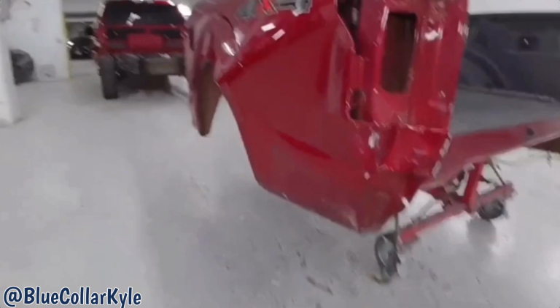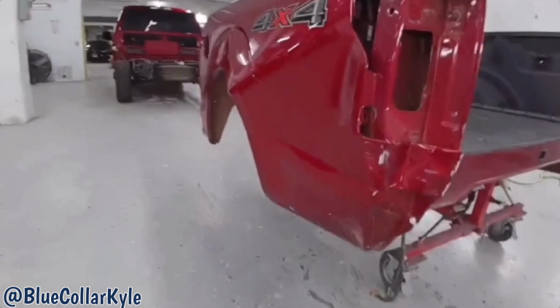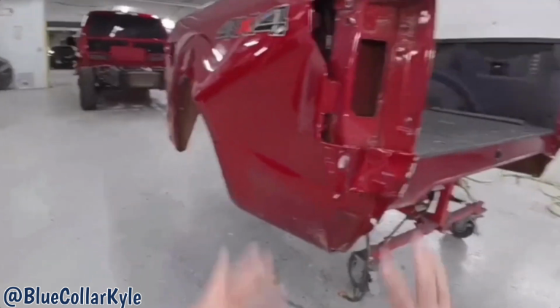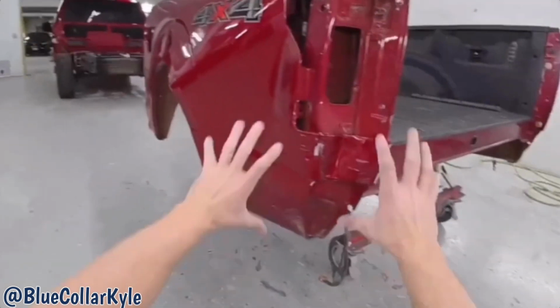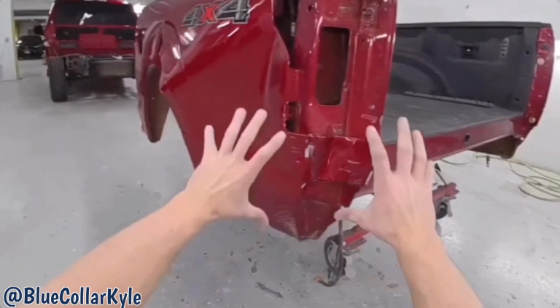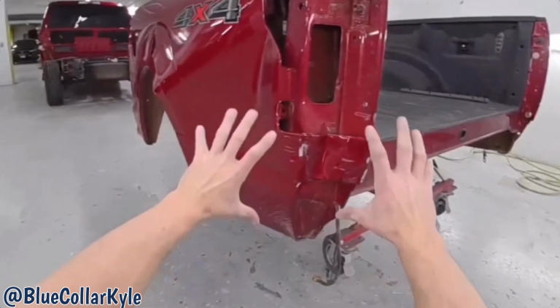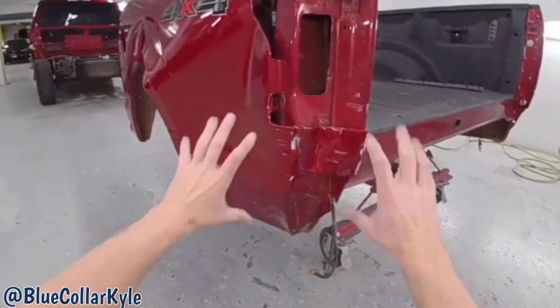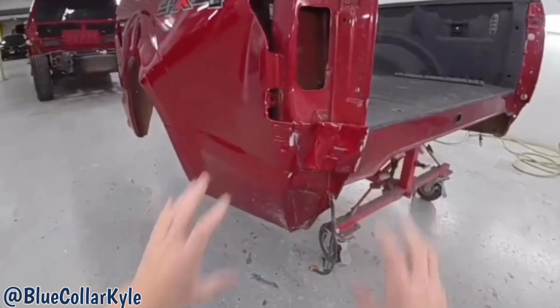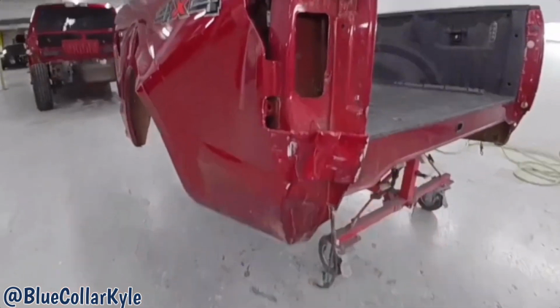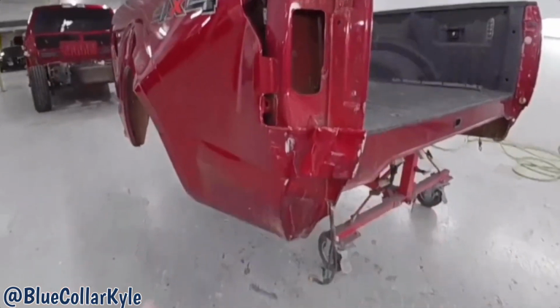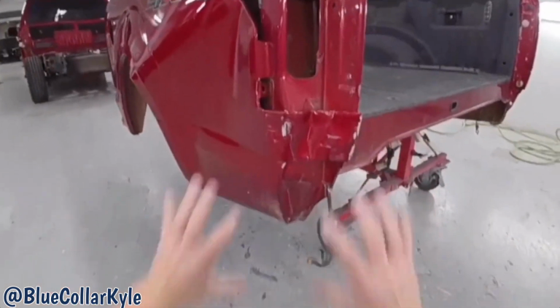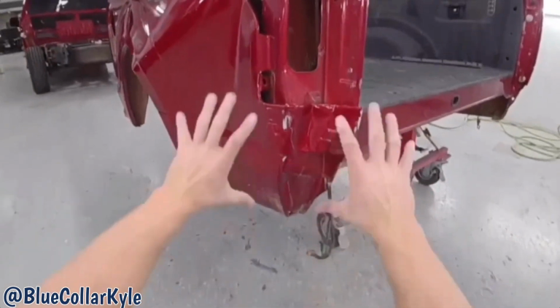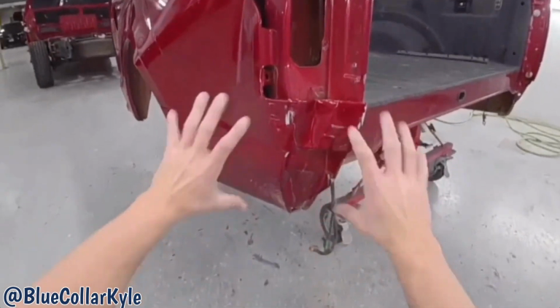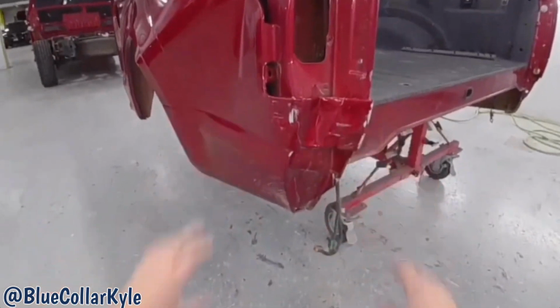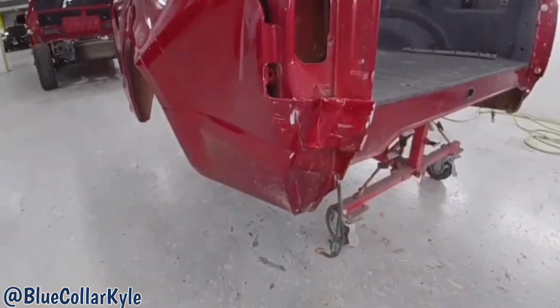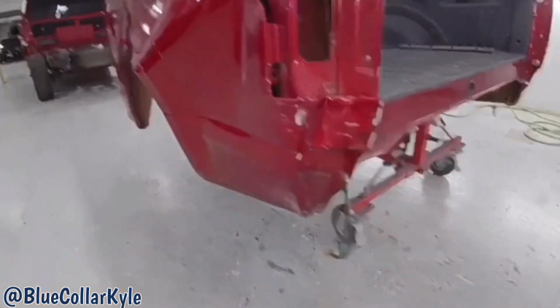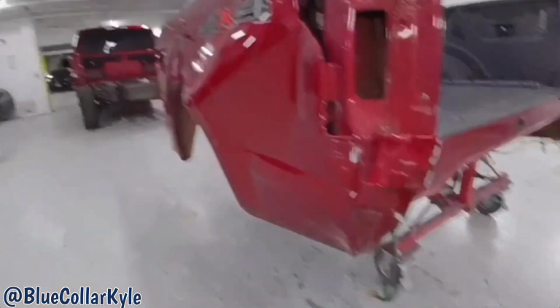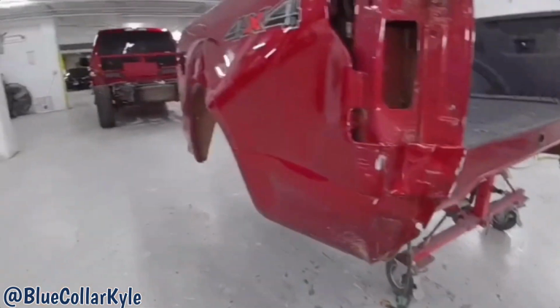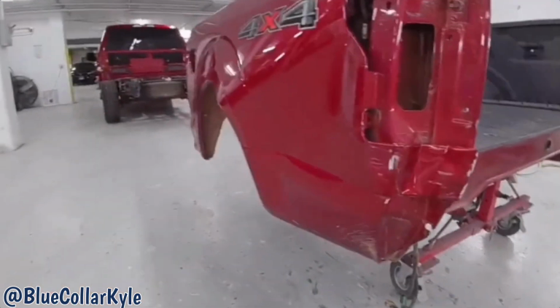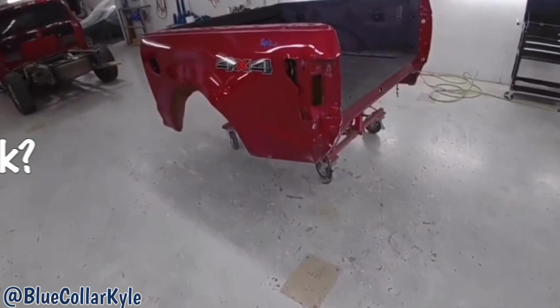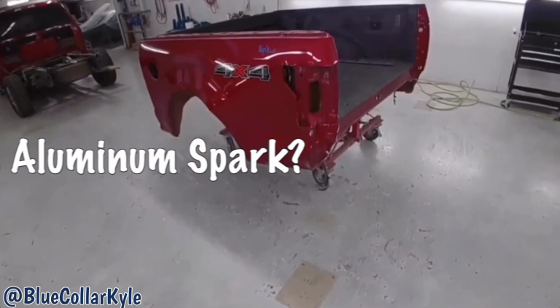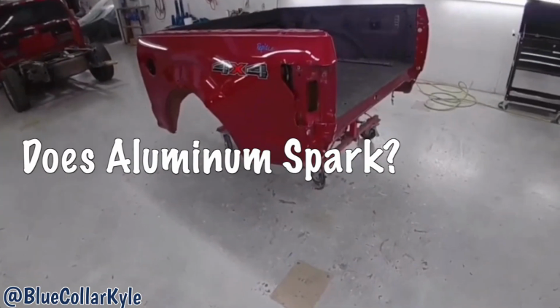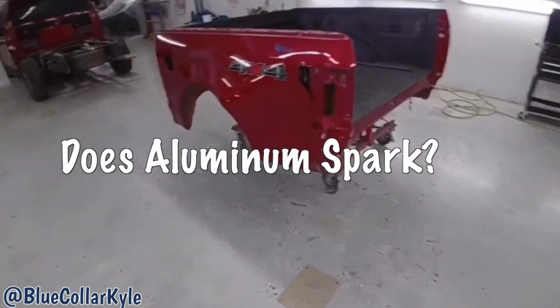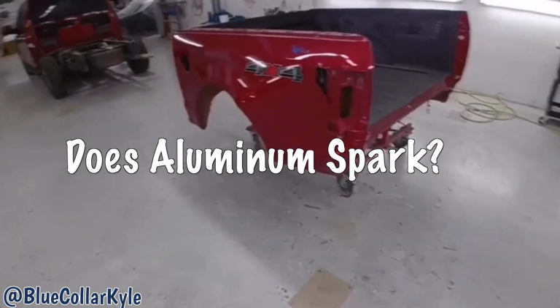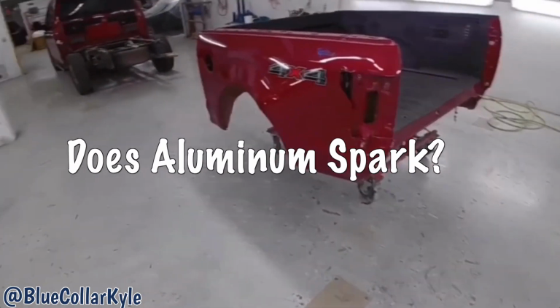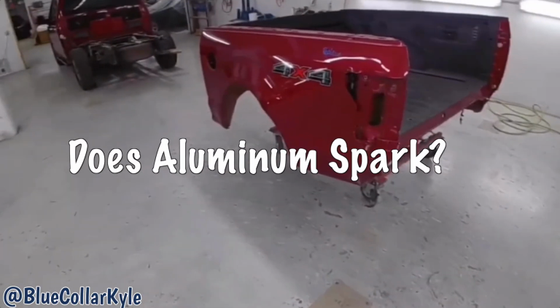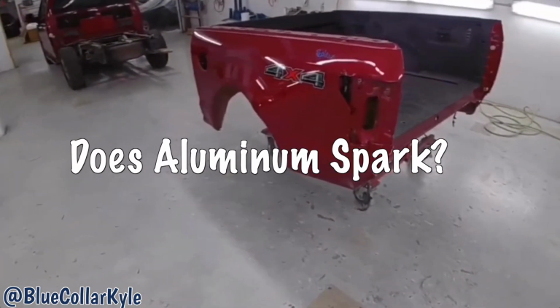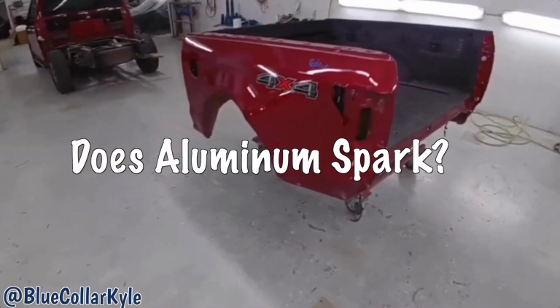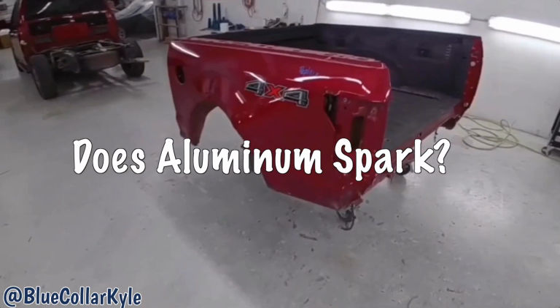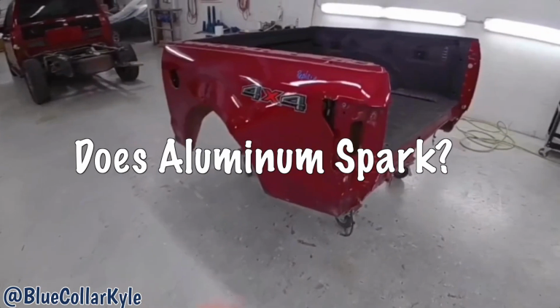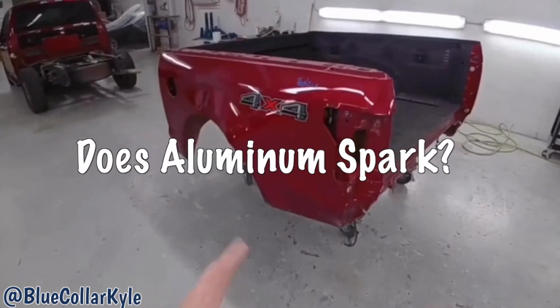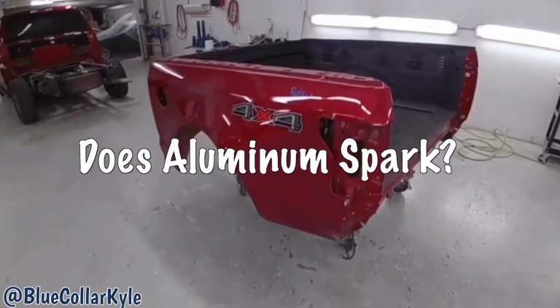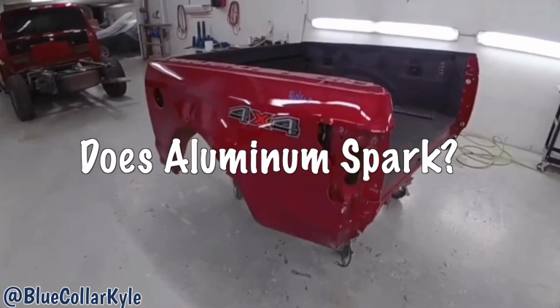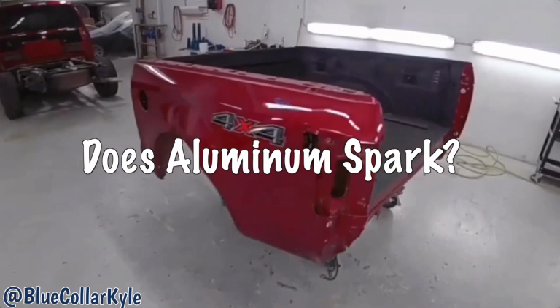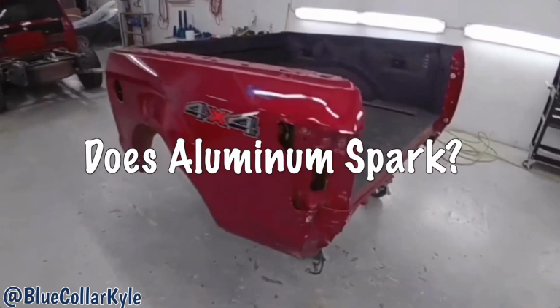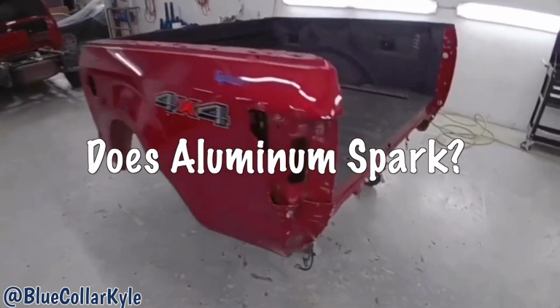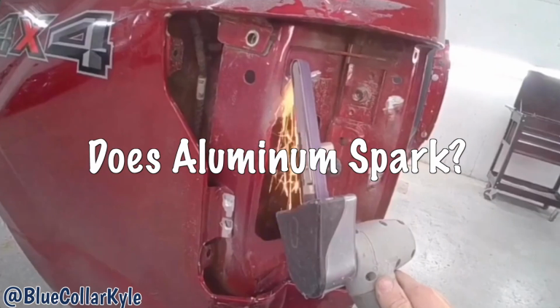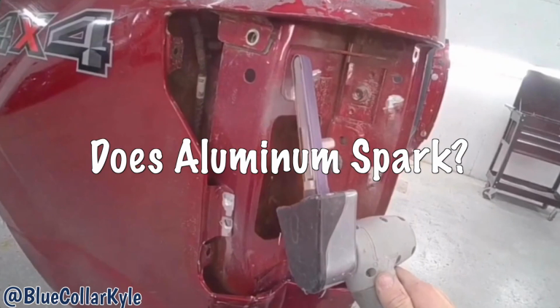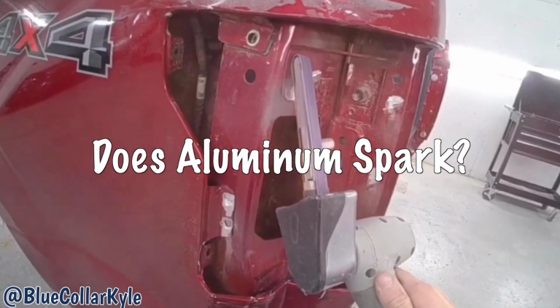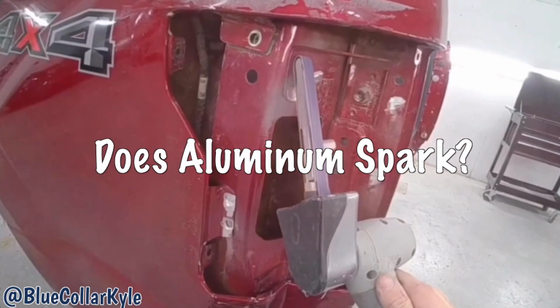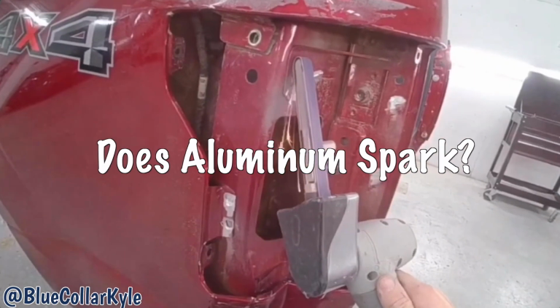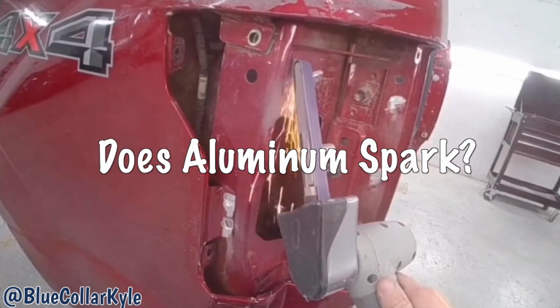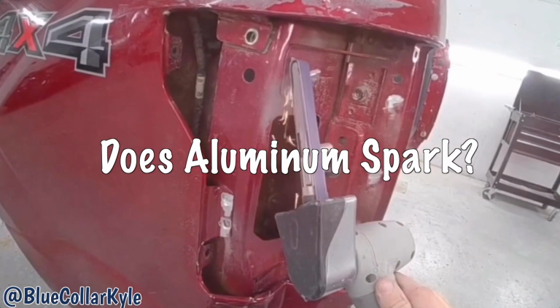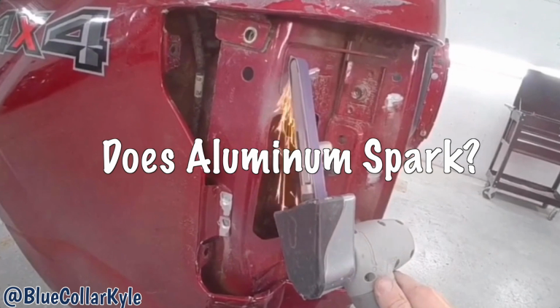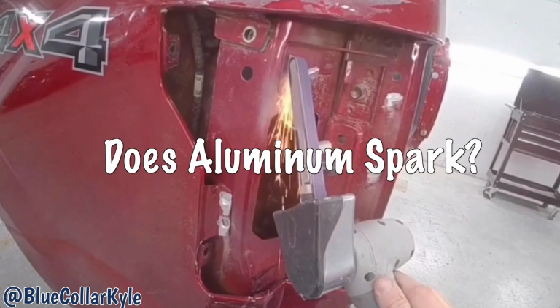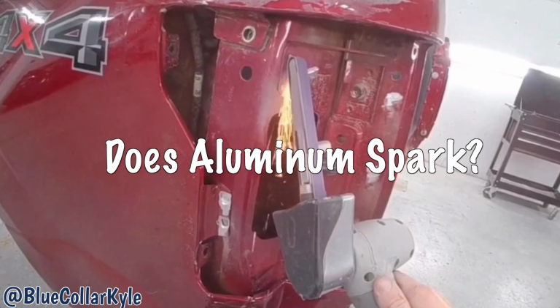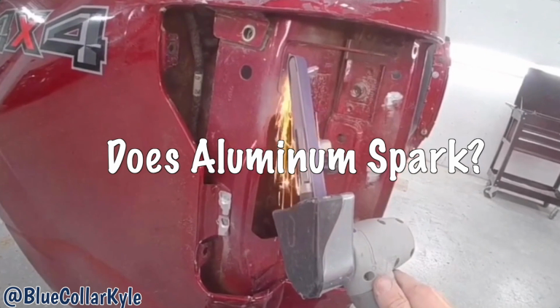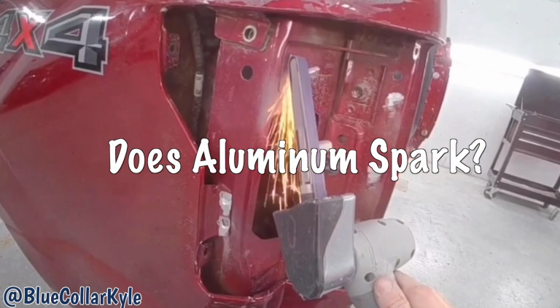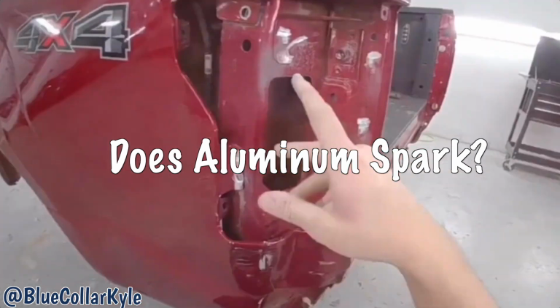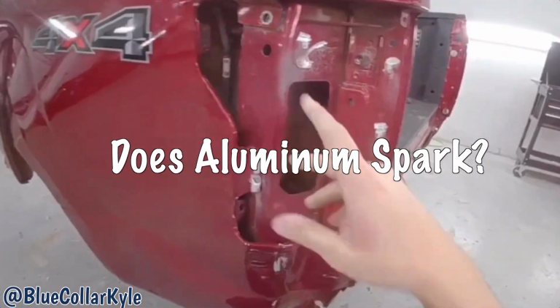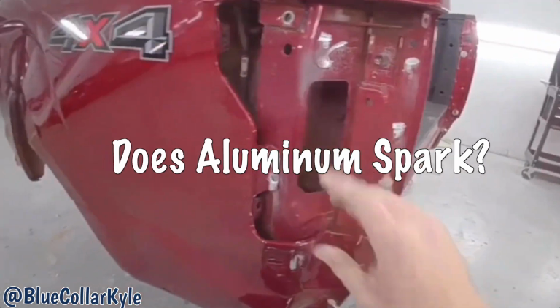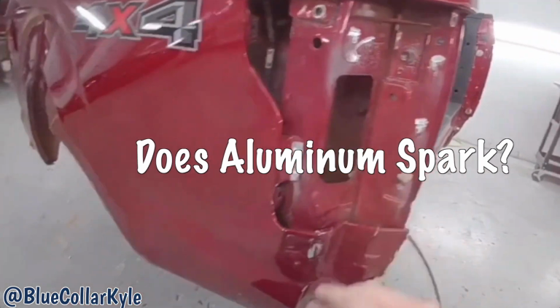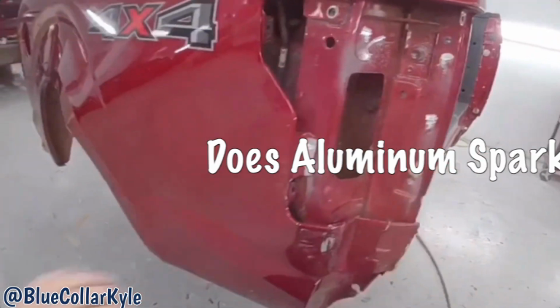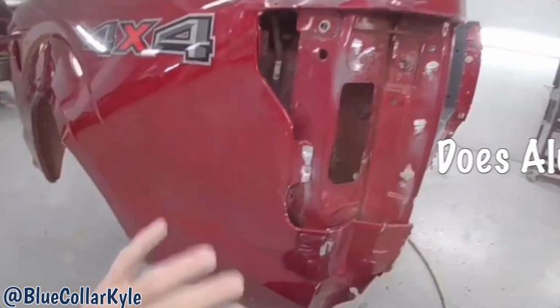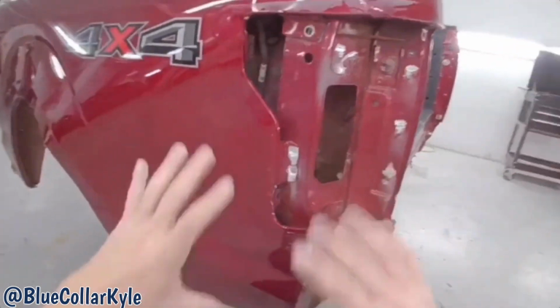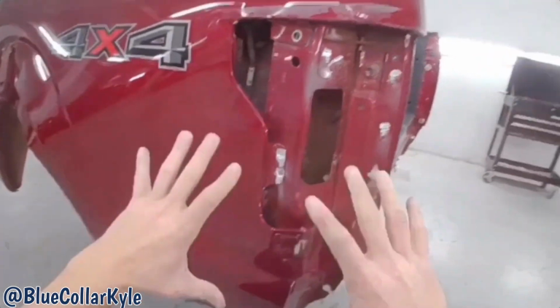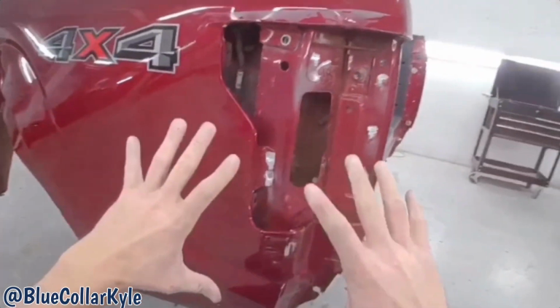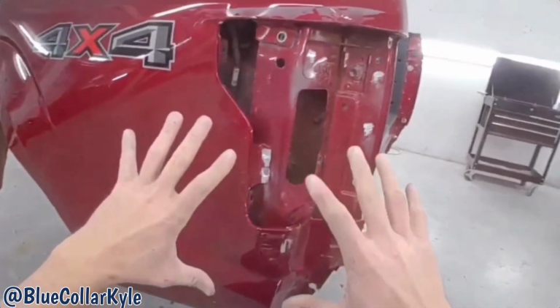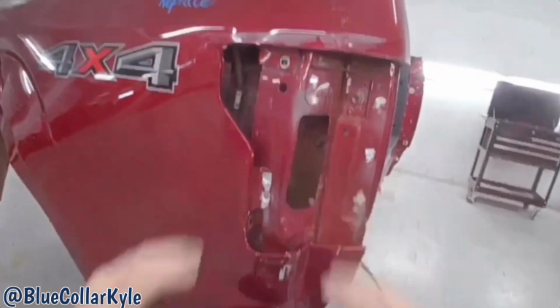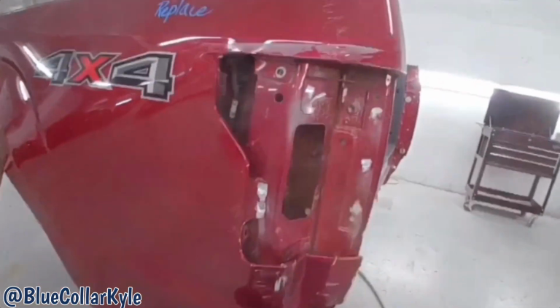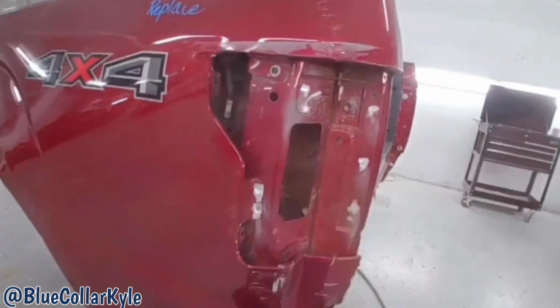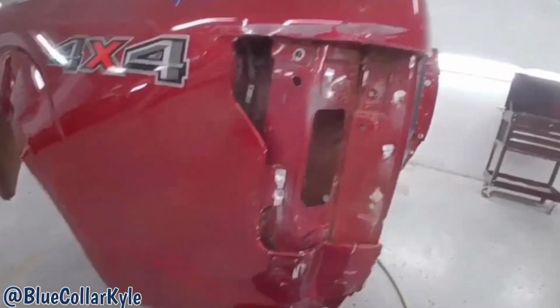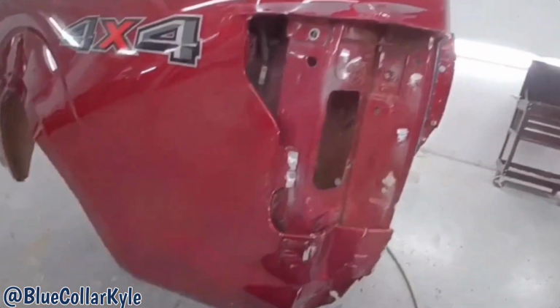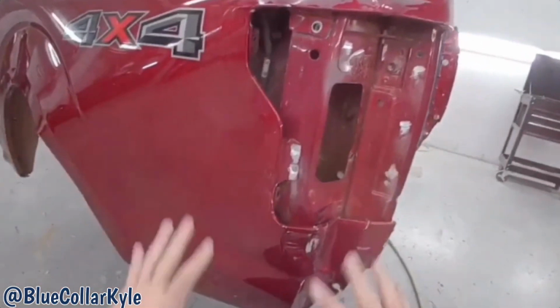Got destroyed in this back corner. This is one of the aluminum bodied ones. If this is aluminum, why are there sparks?